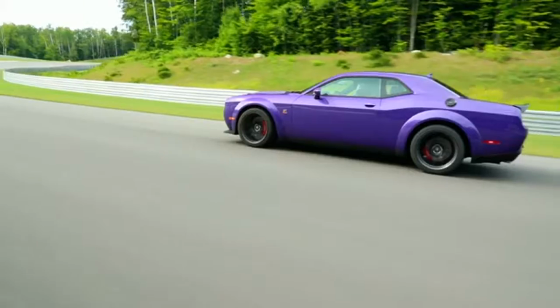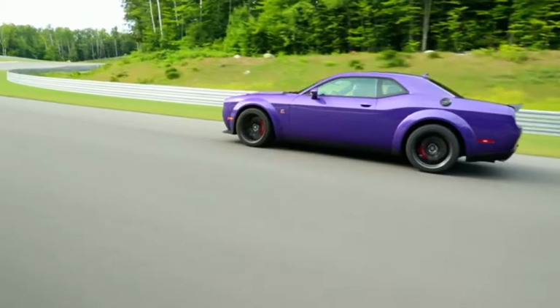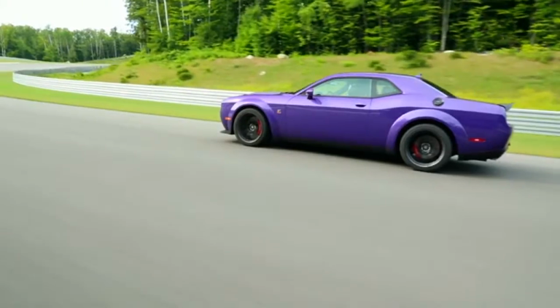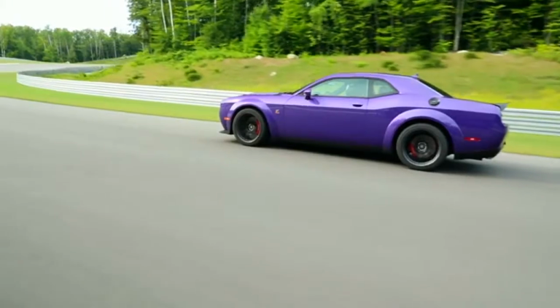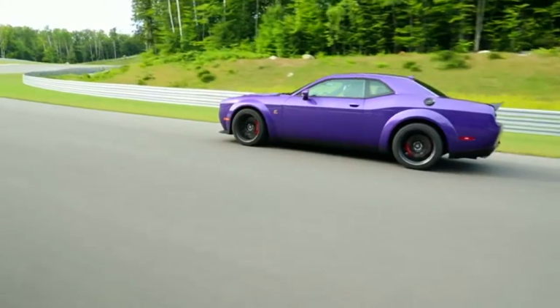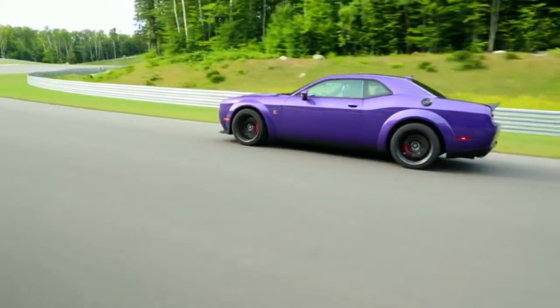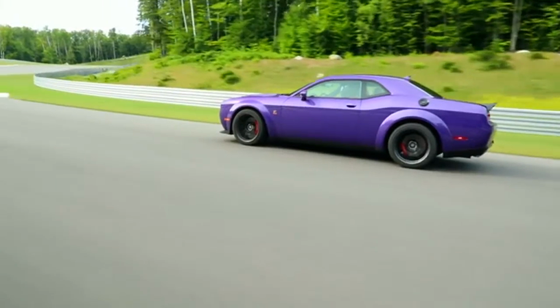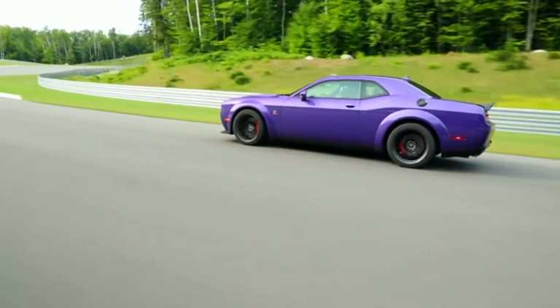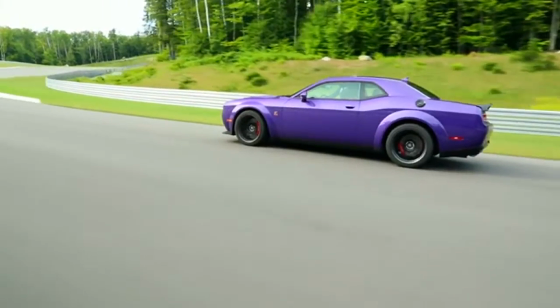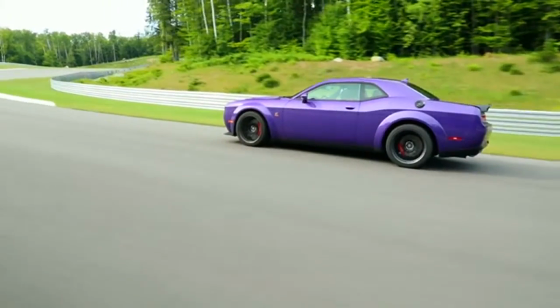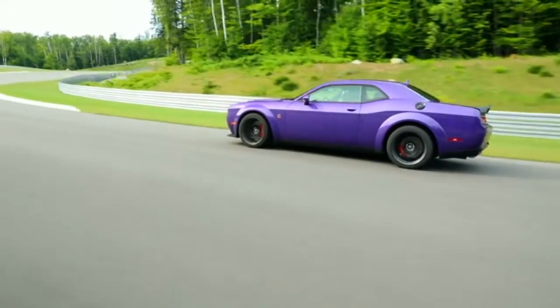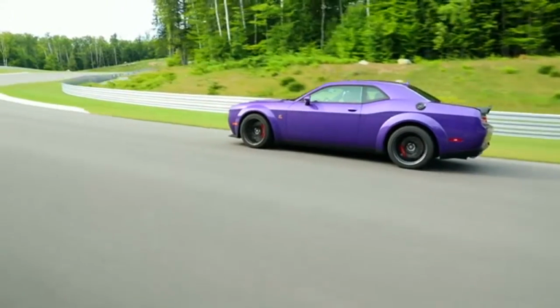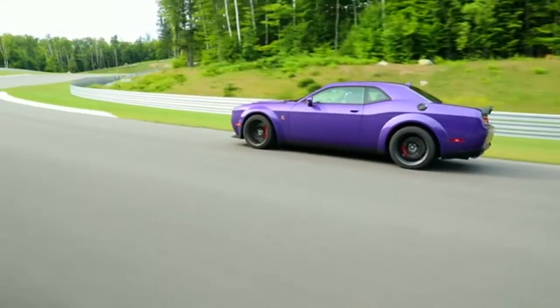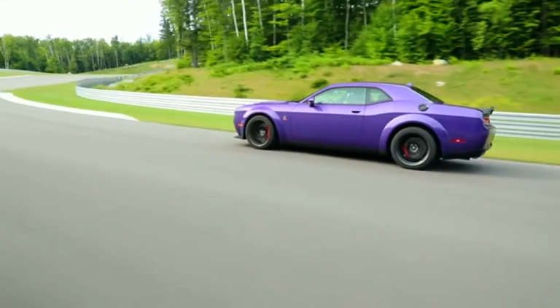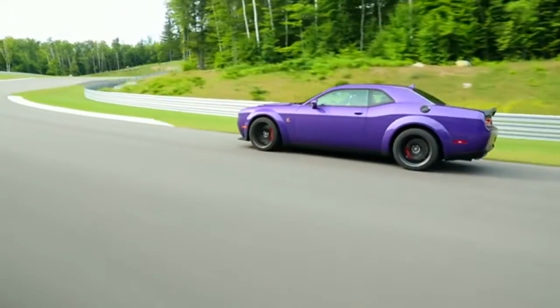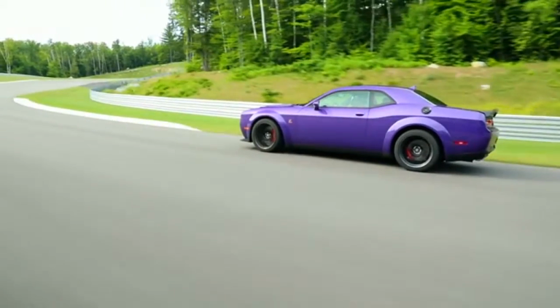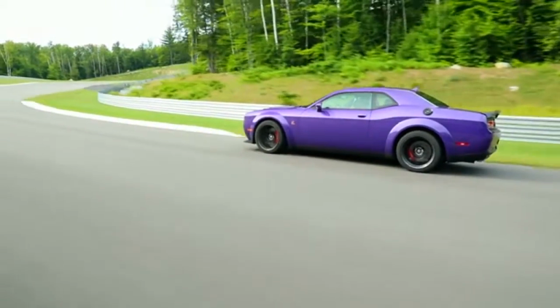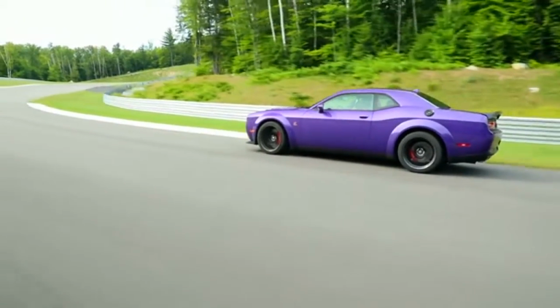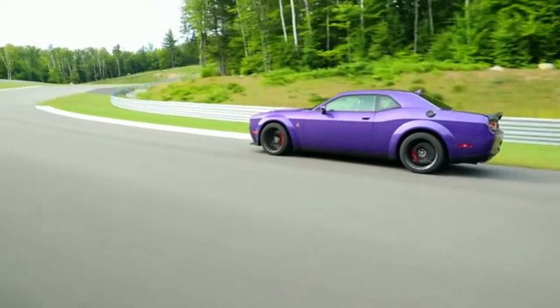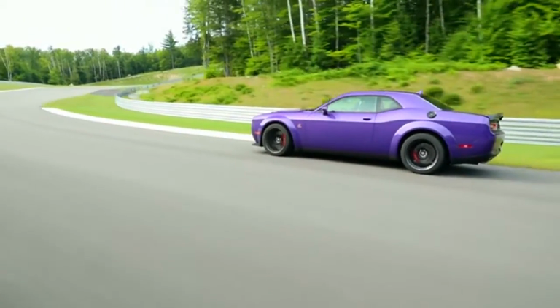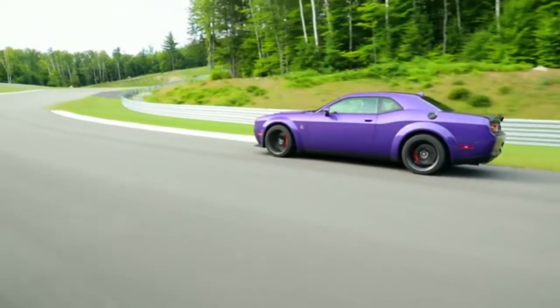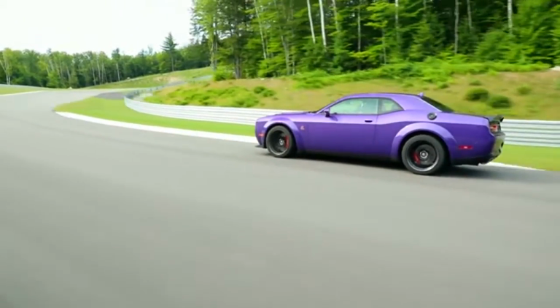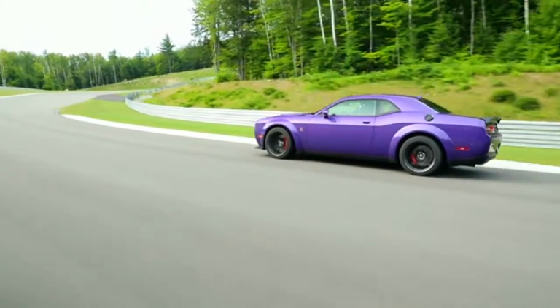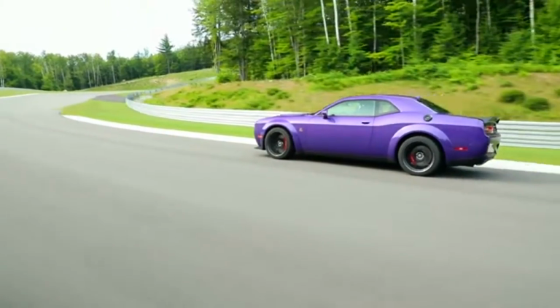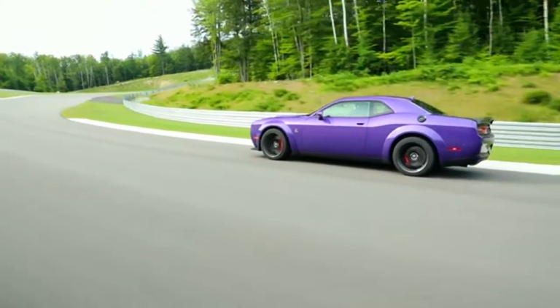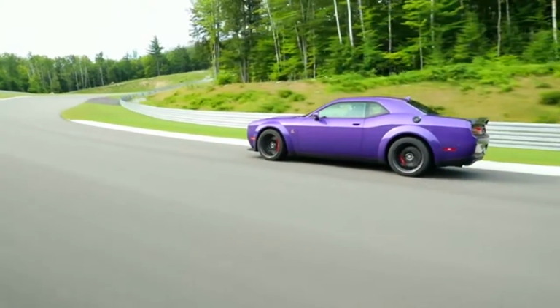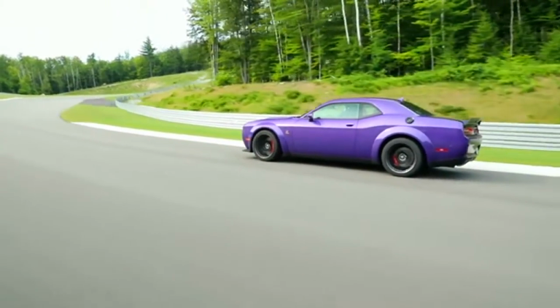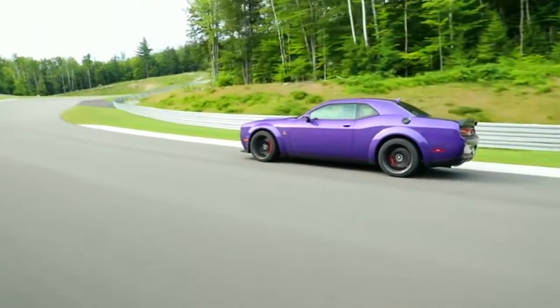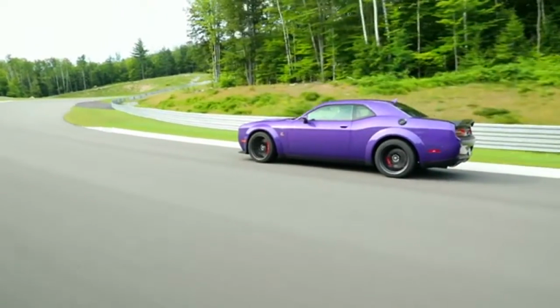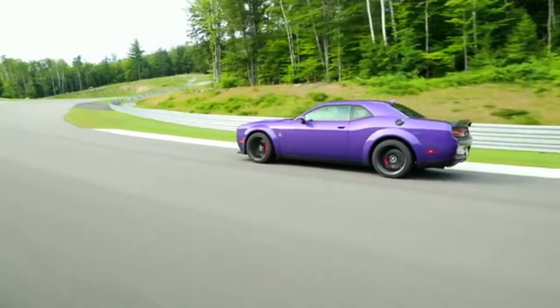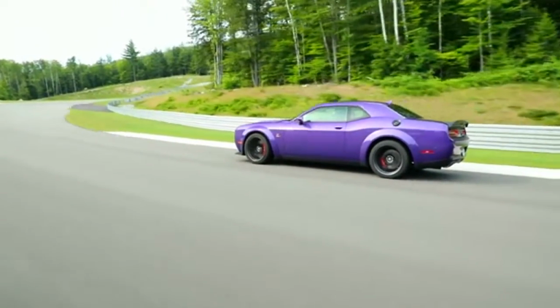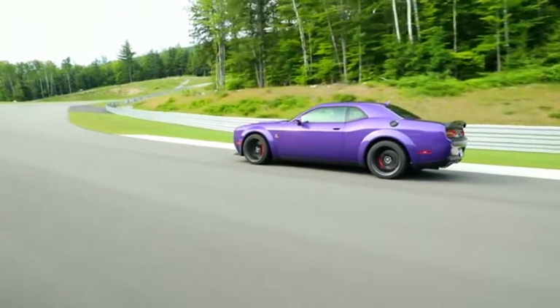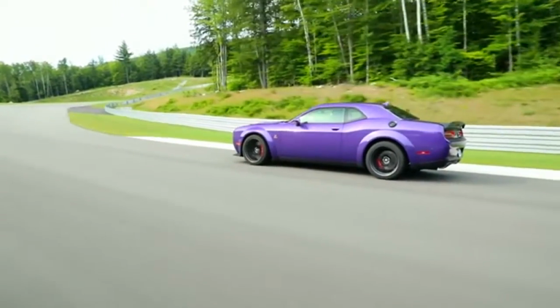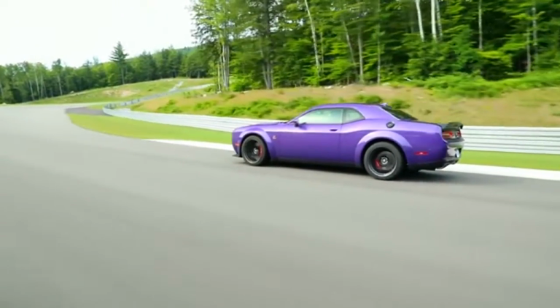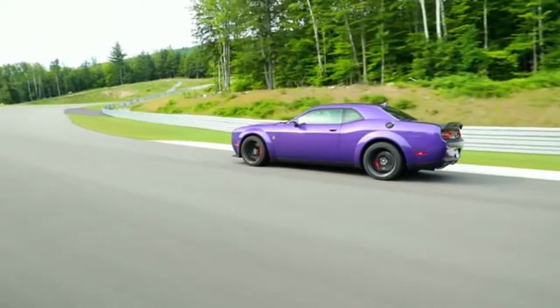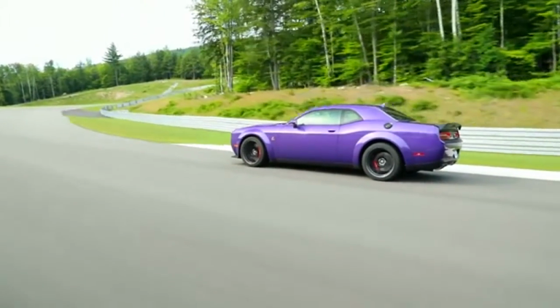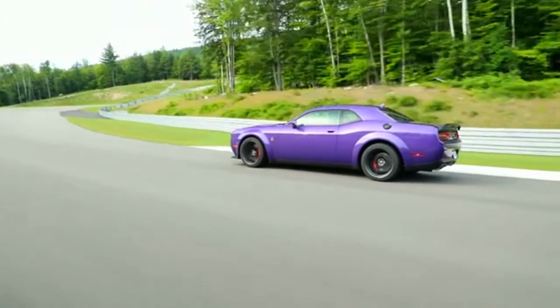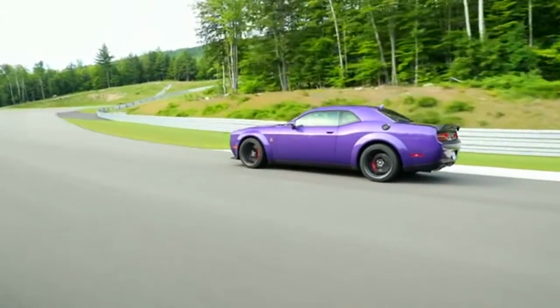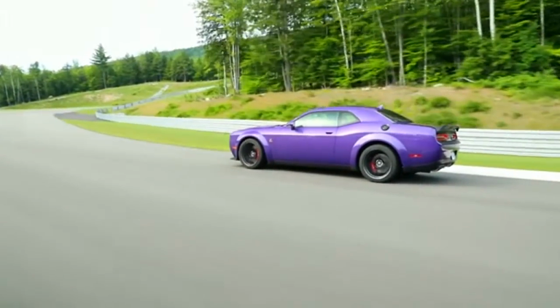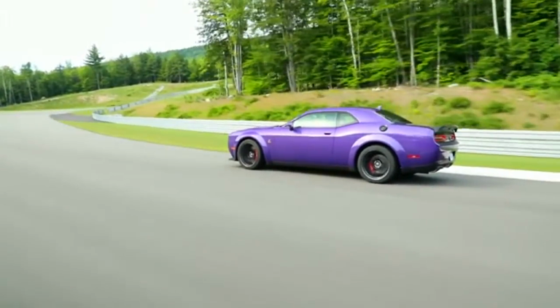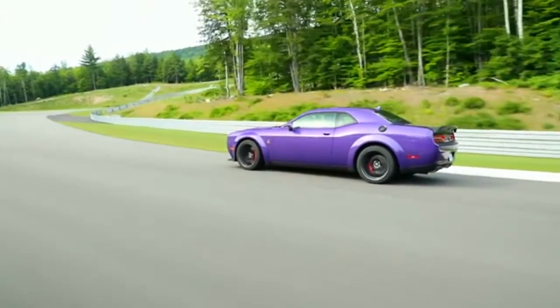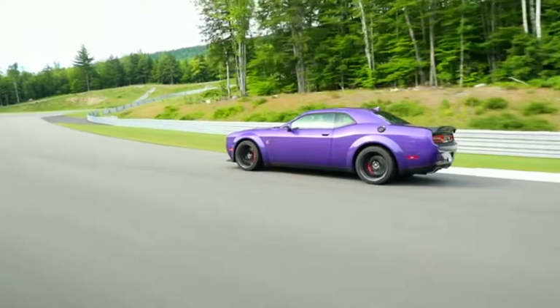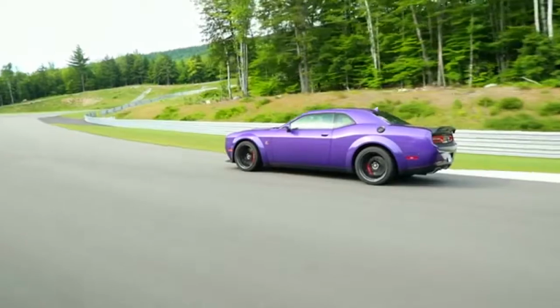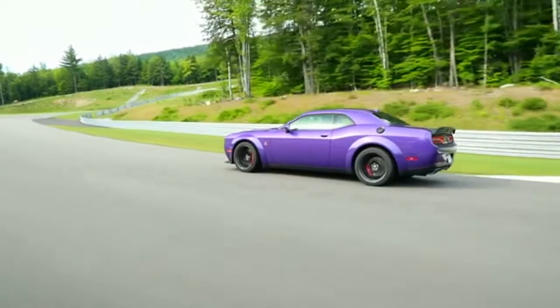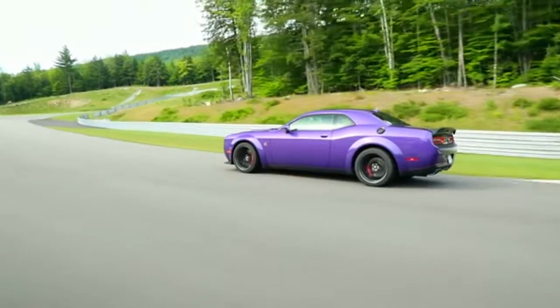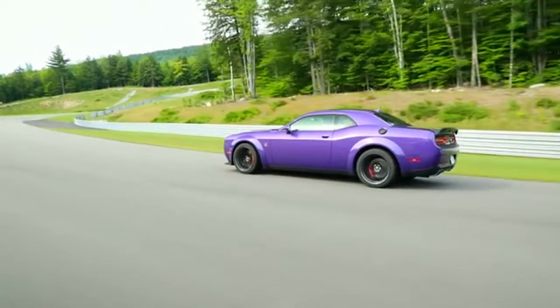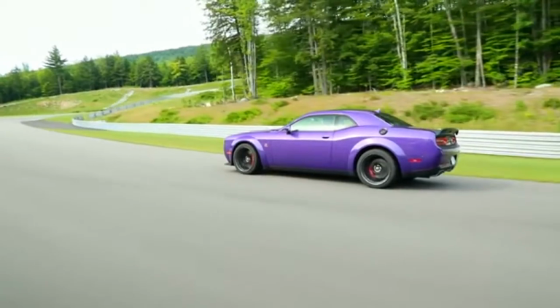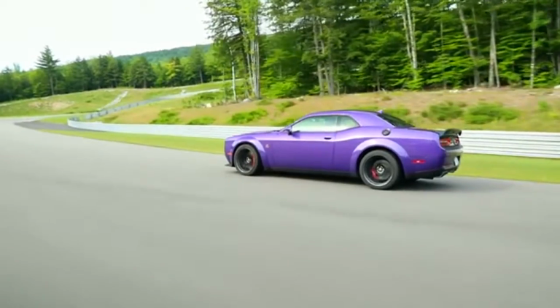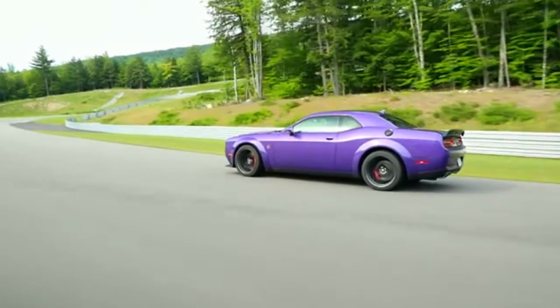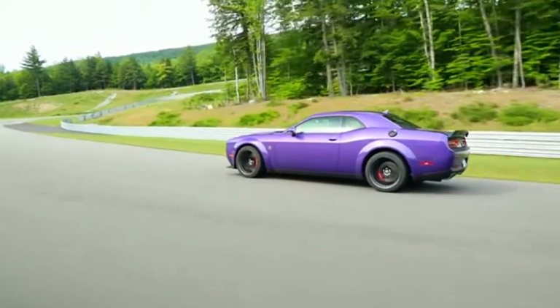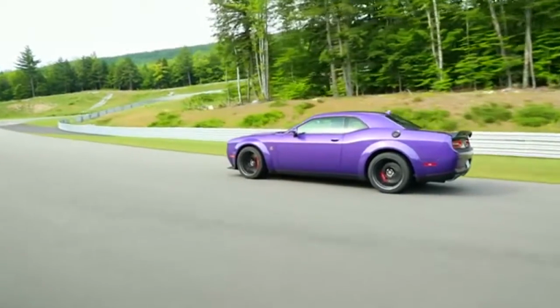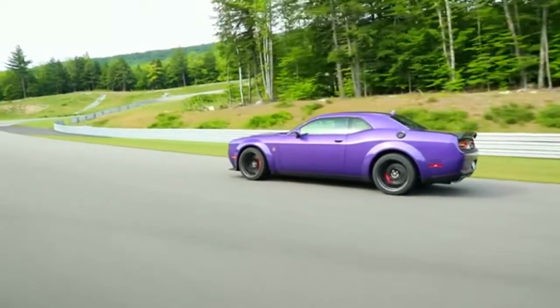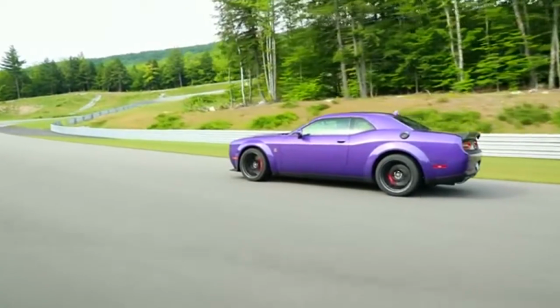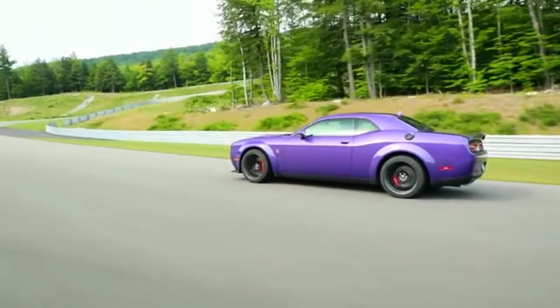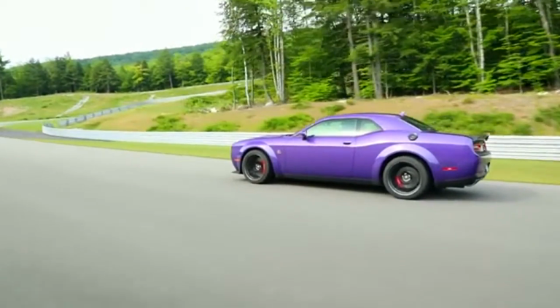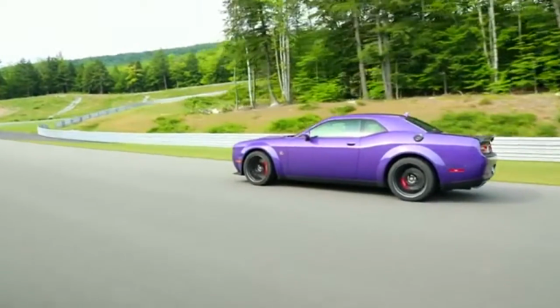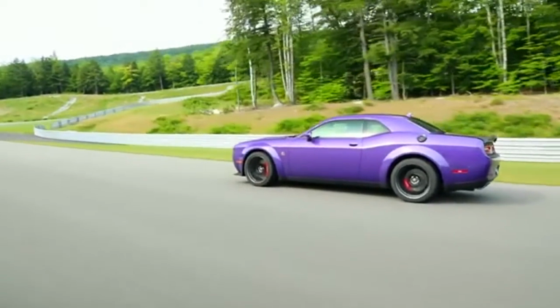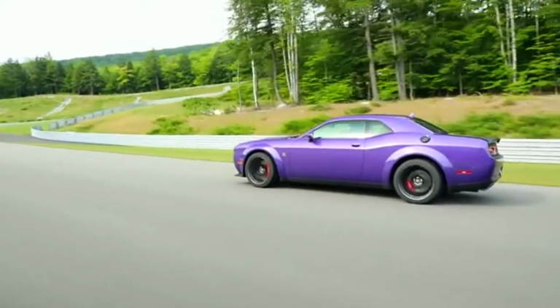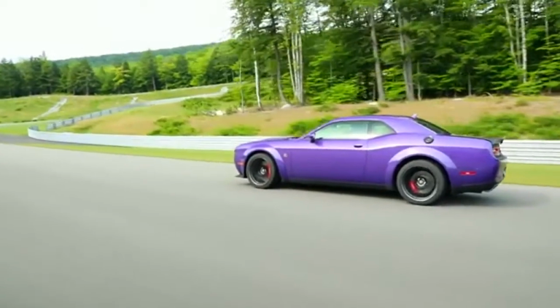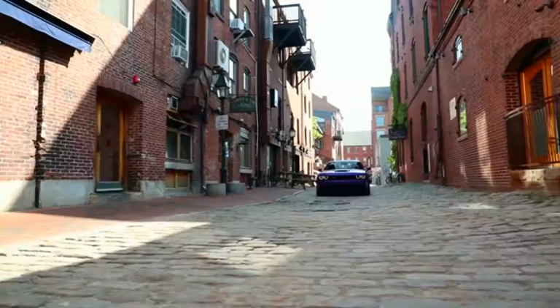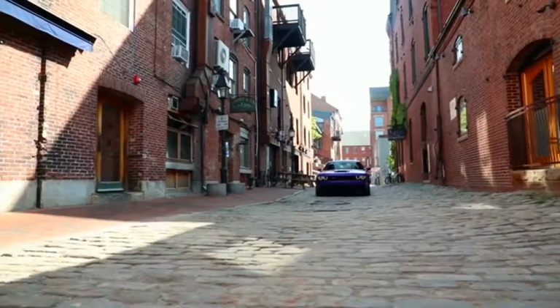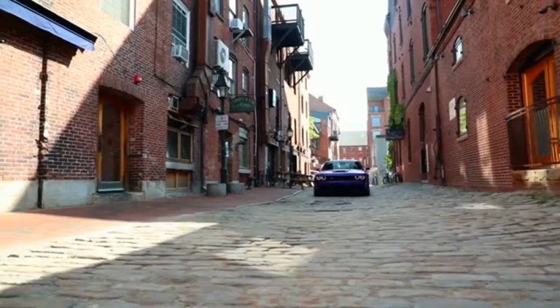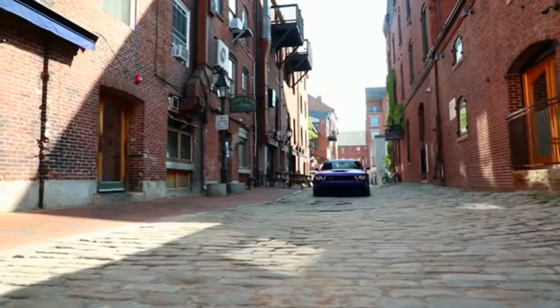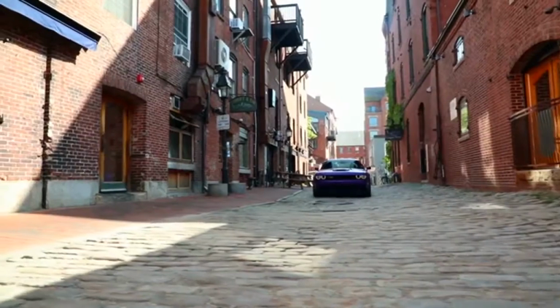The Challenger also gives other drivers a breathtaking parting shot: bold, seamless, split LED tail lamps.